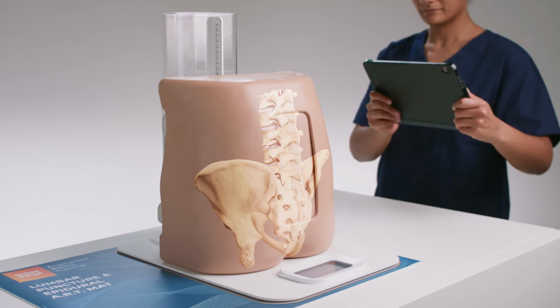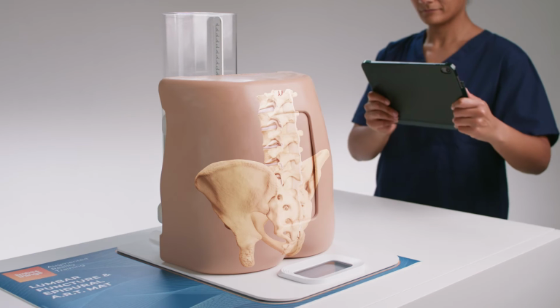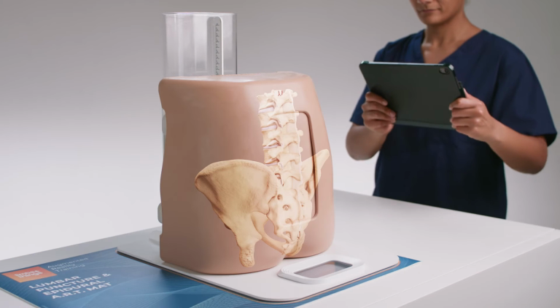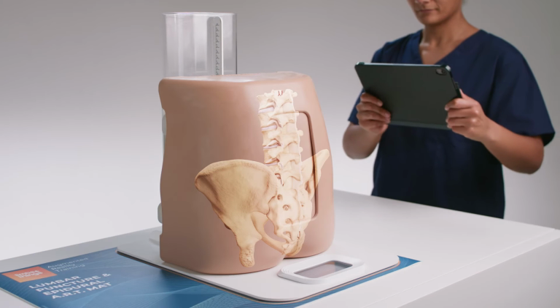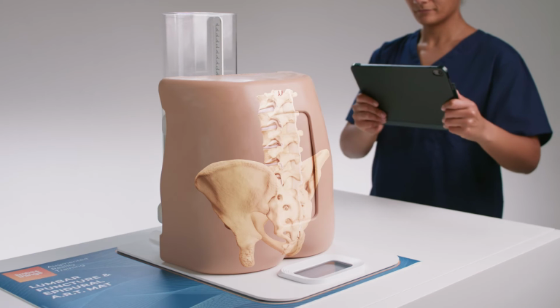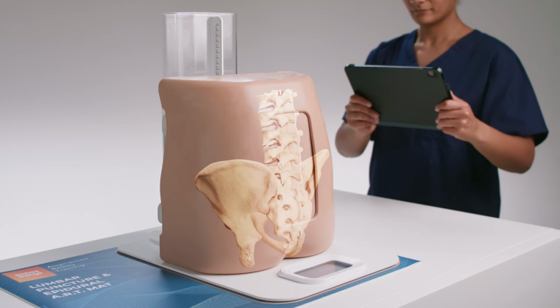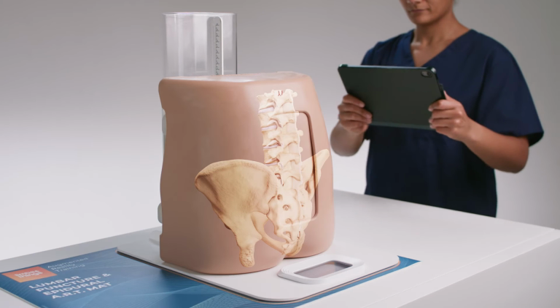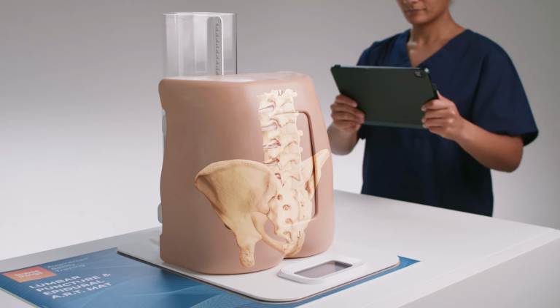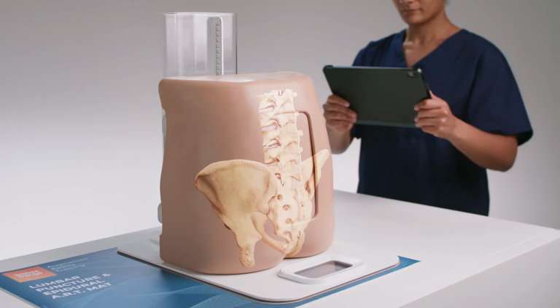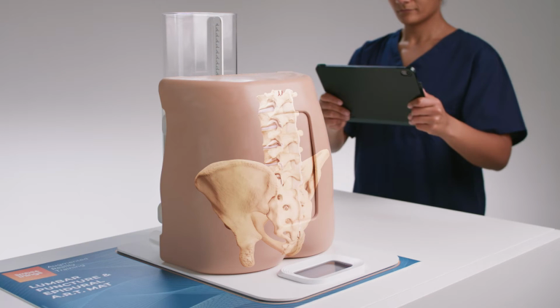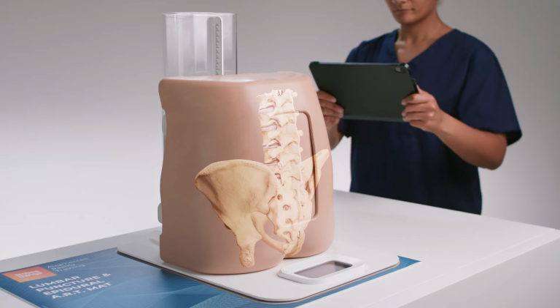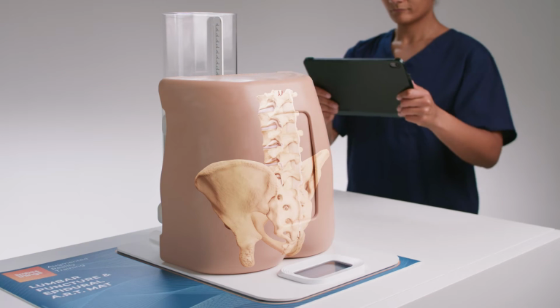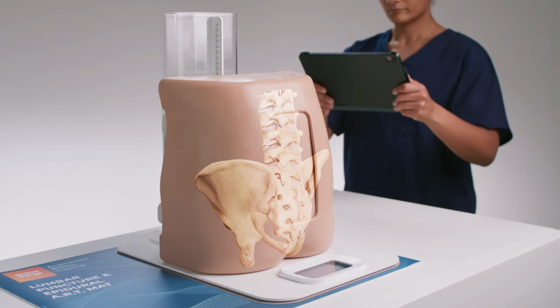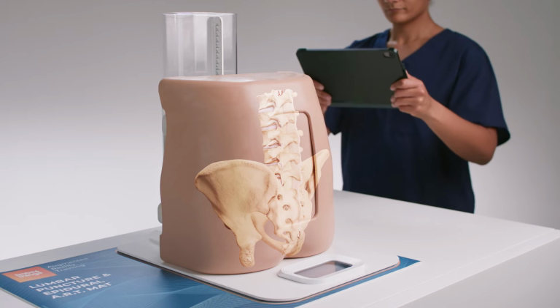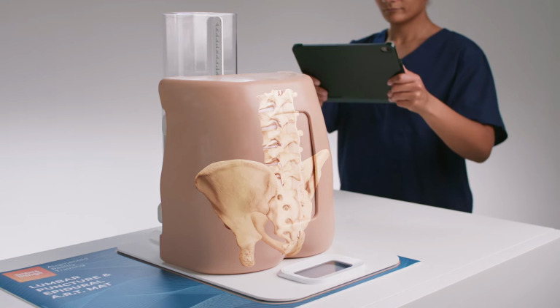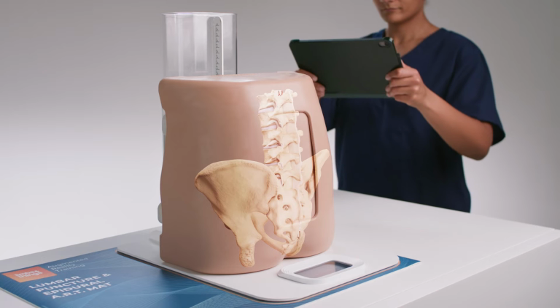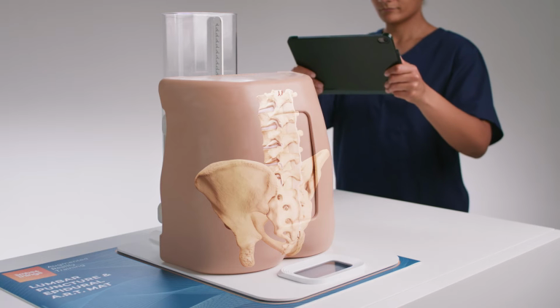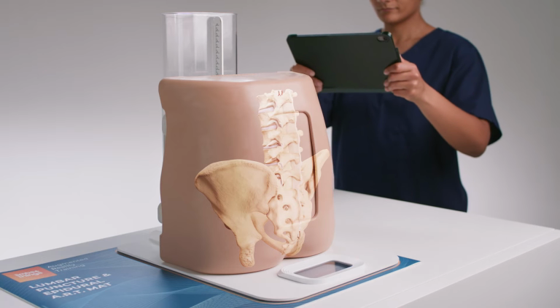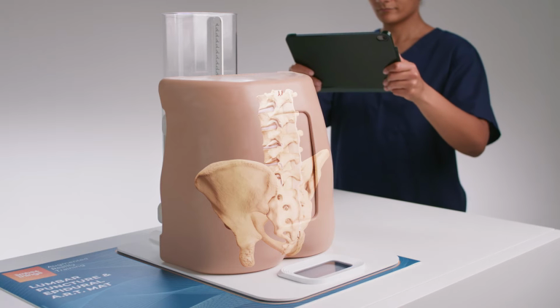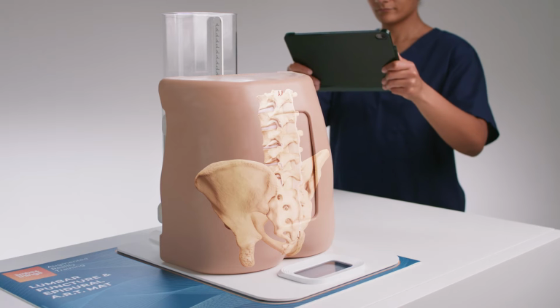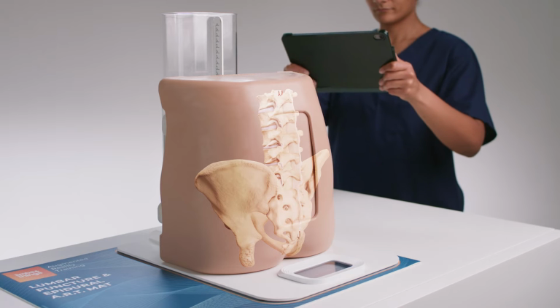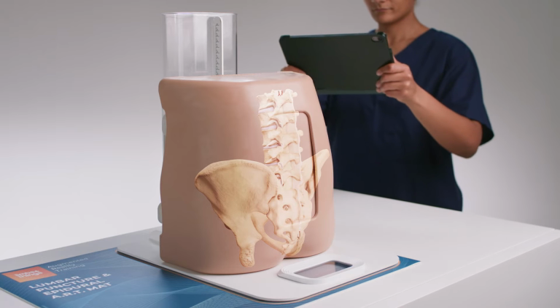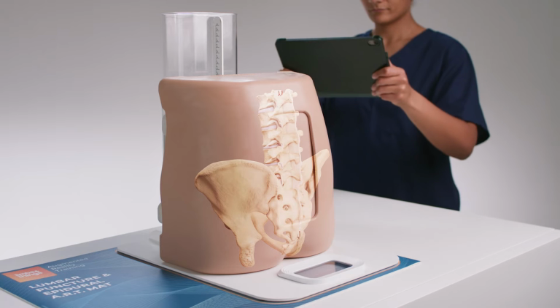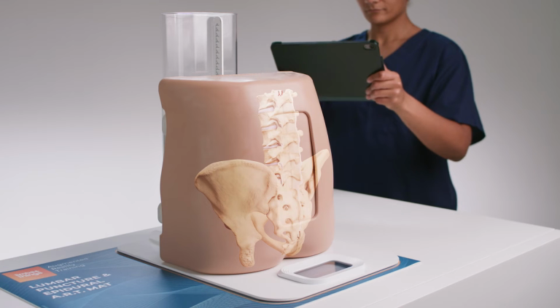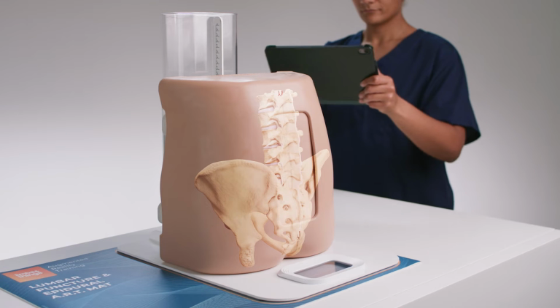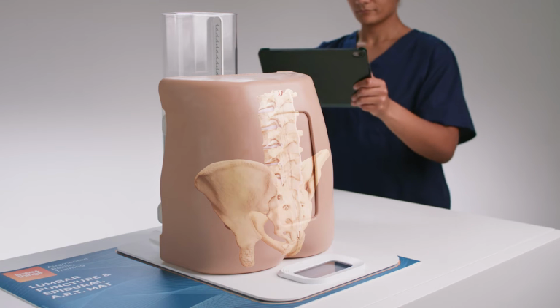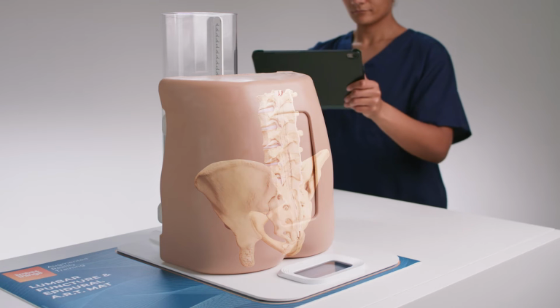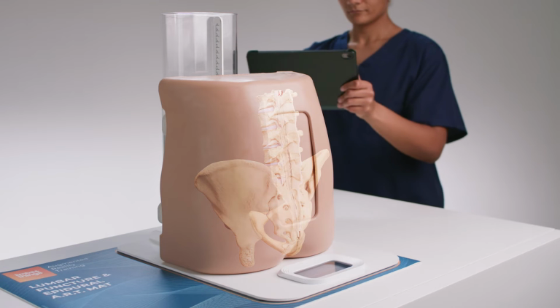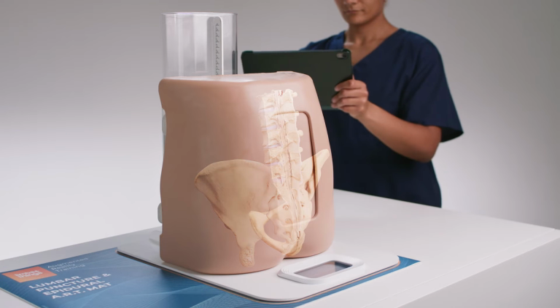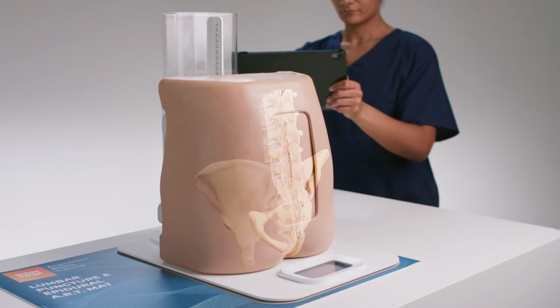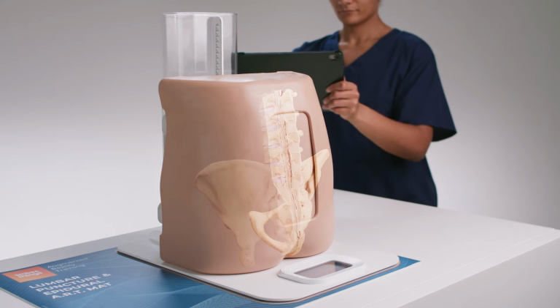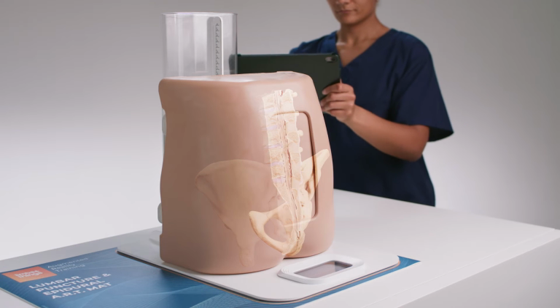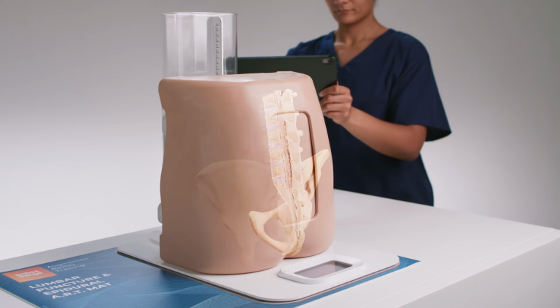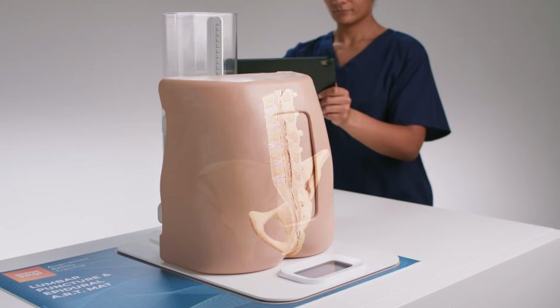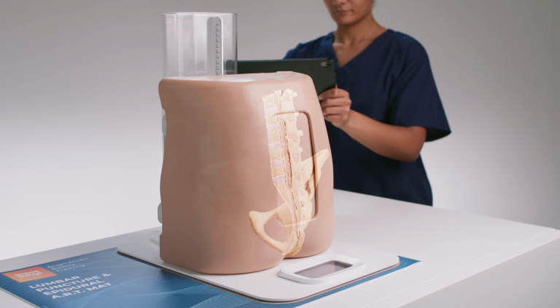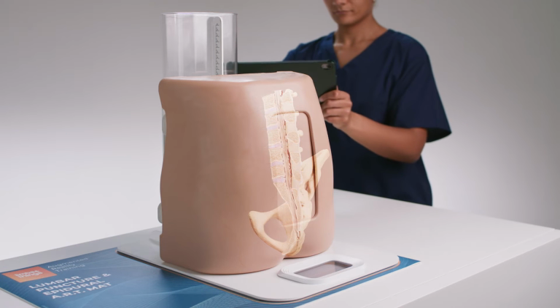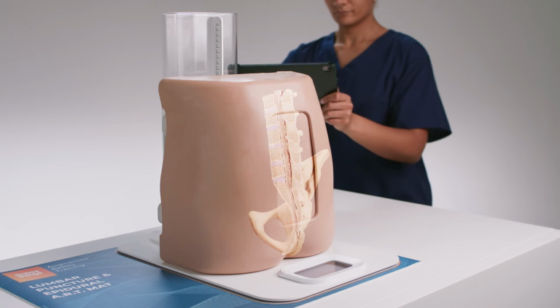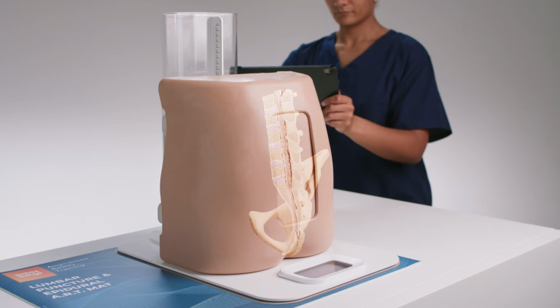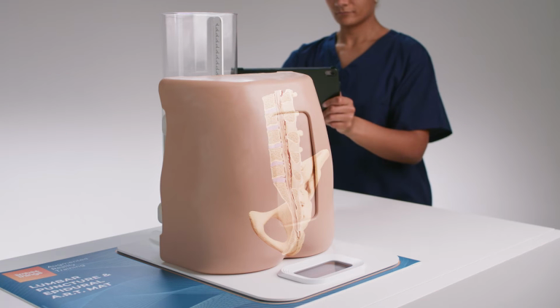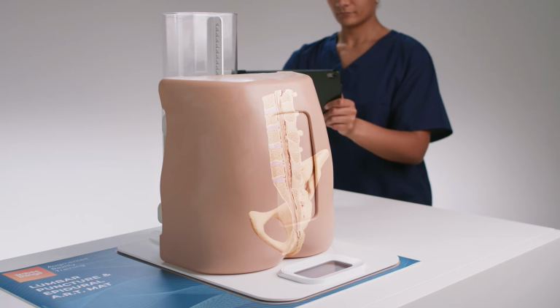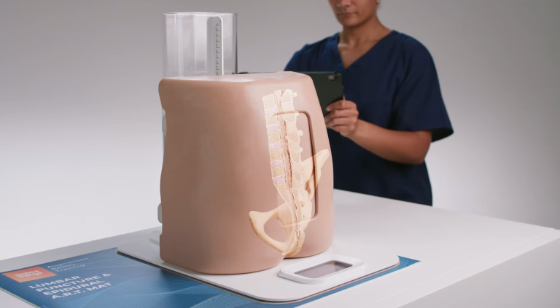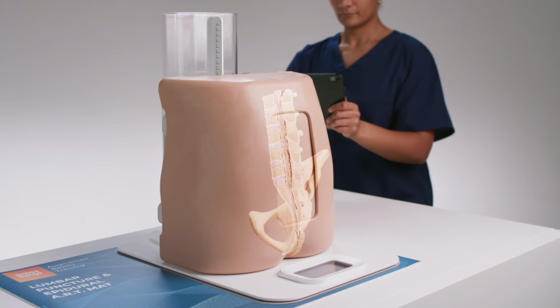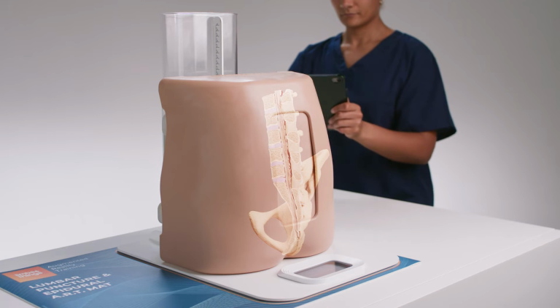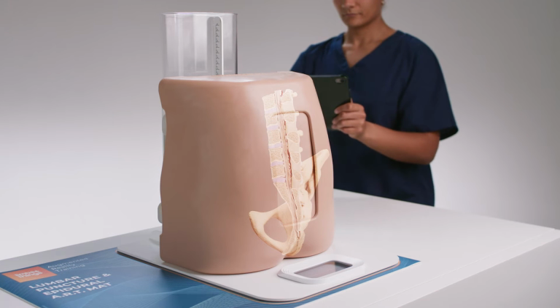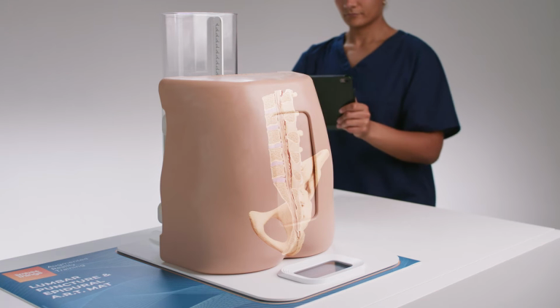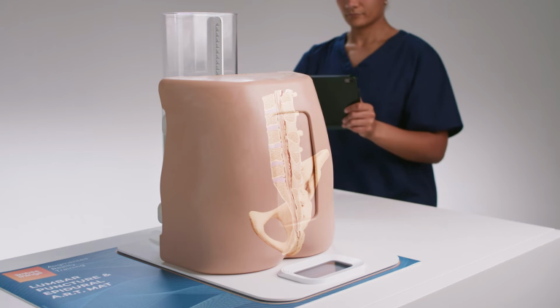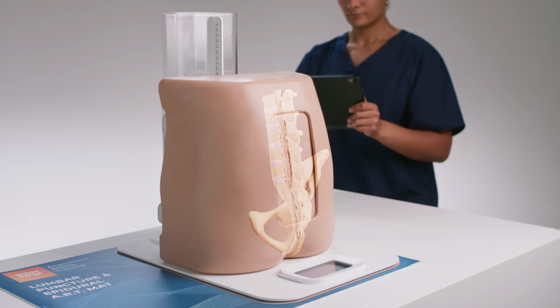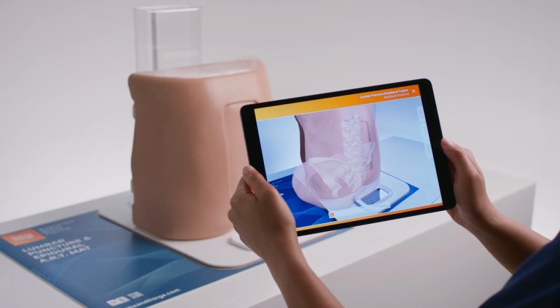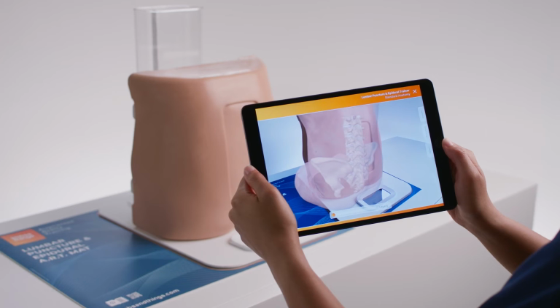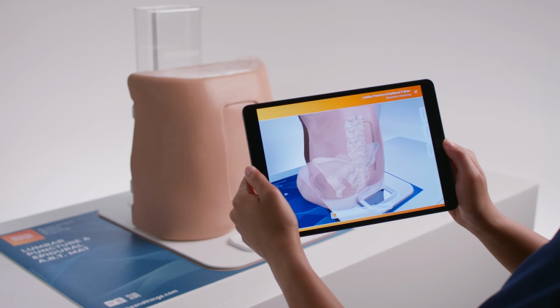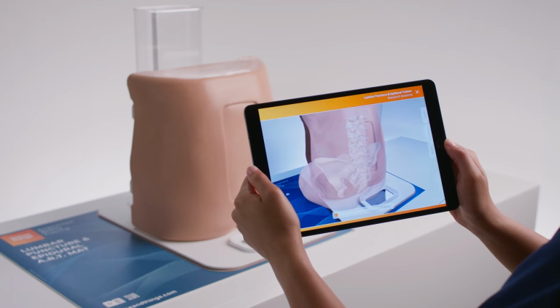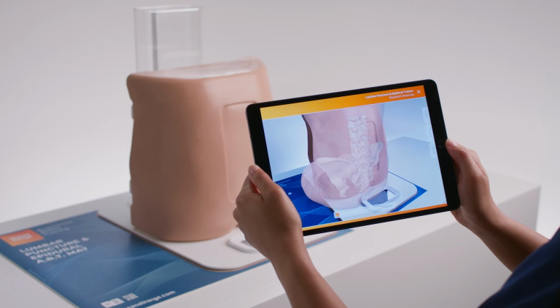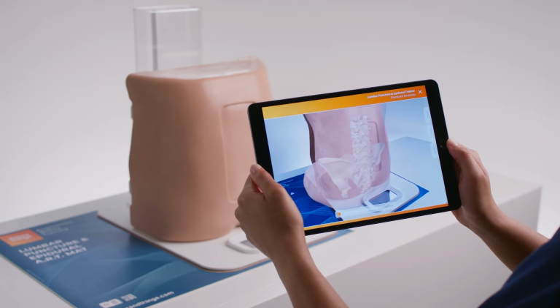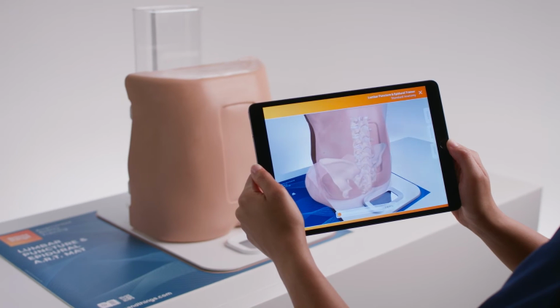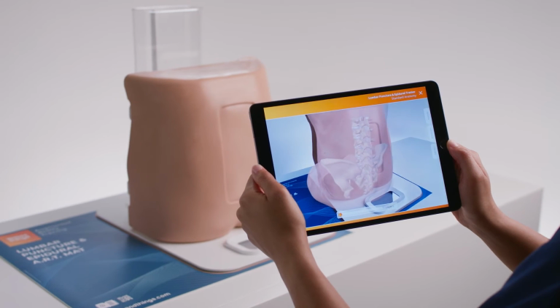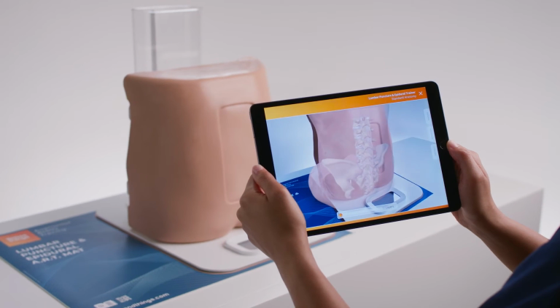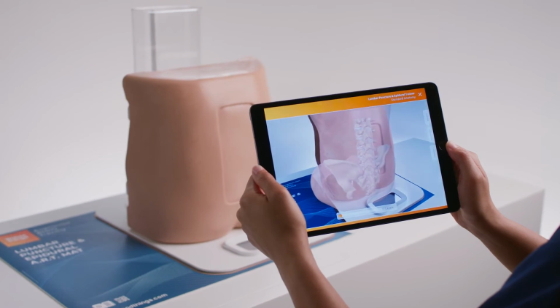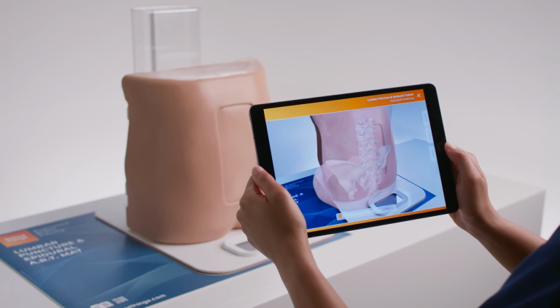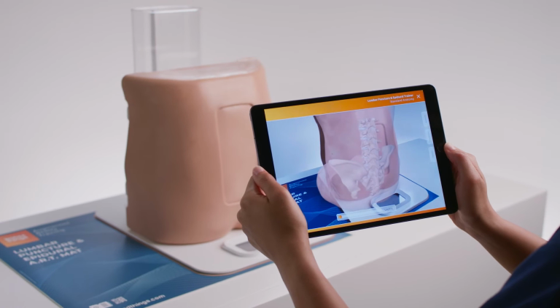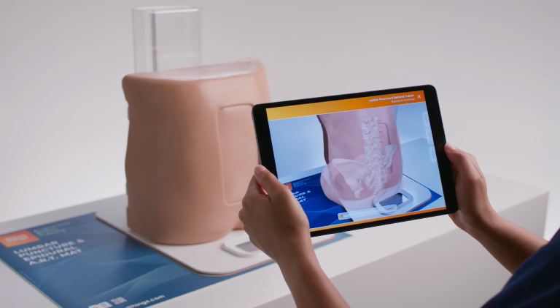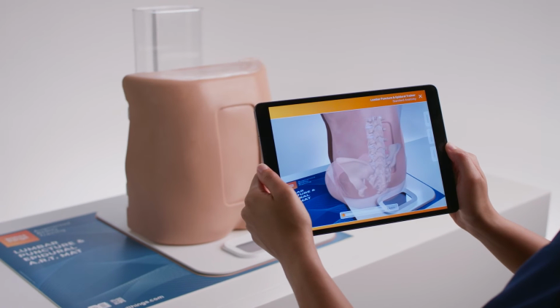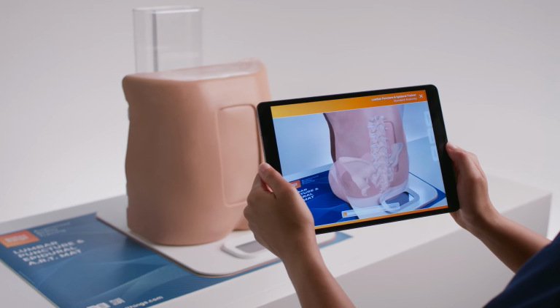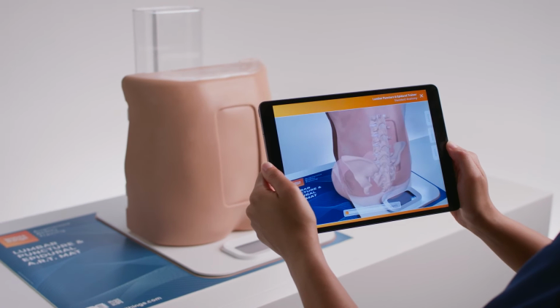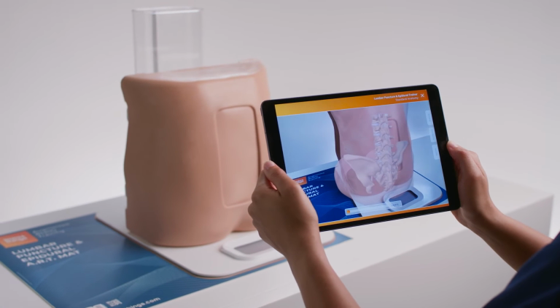Augmented Reality overlays the internal anatomy and animations onto the product, giving a new immersive dimension to training.